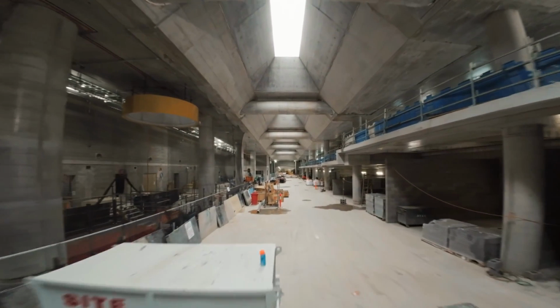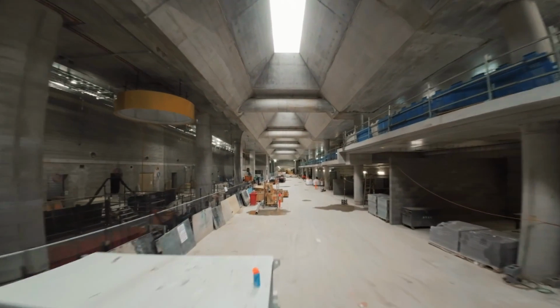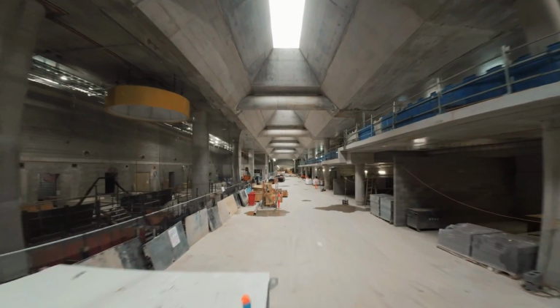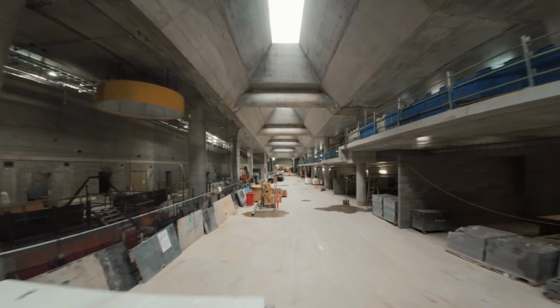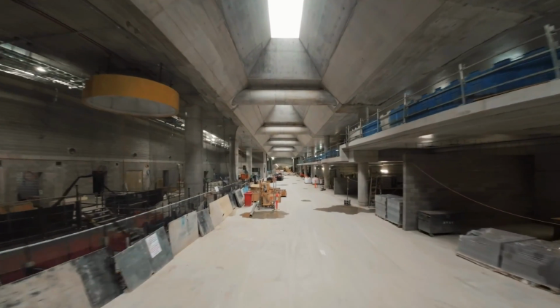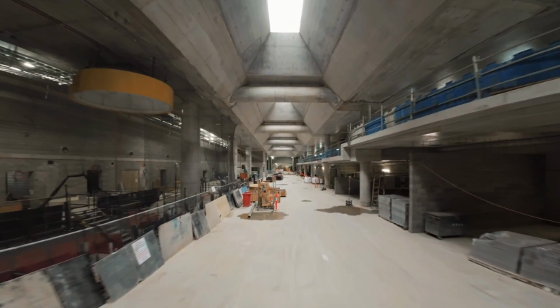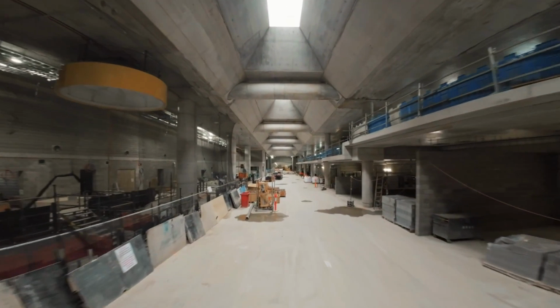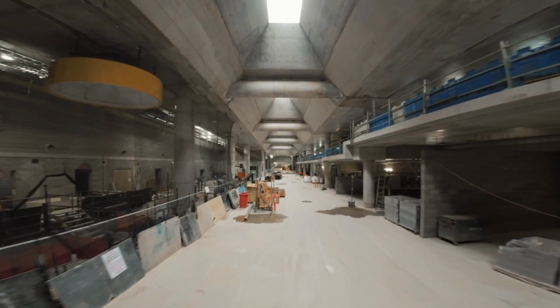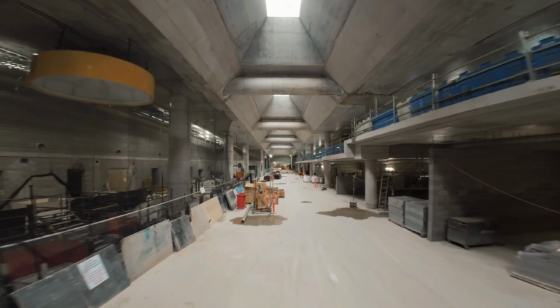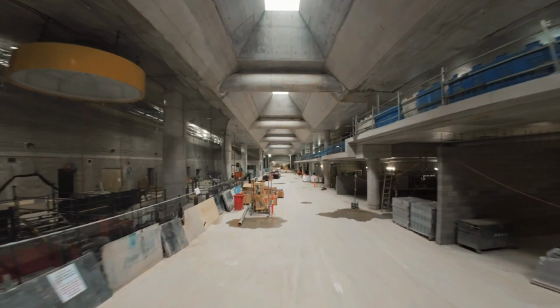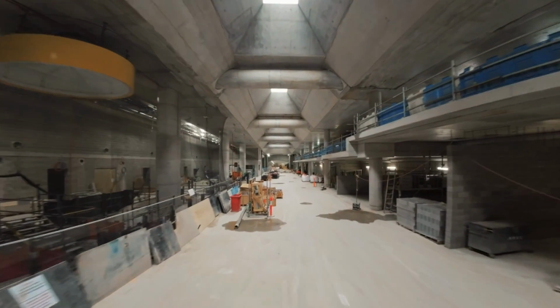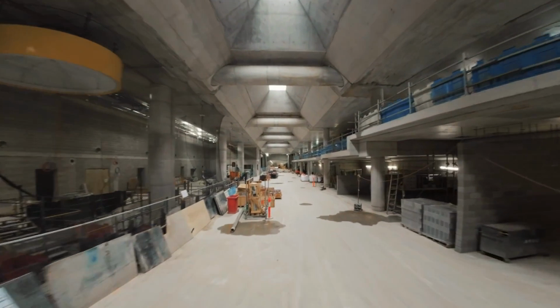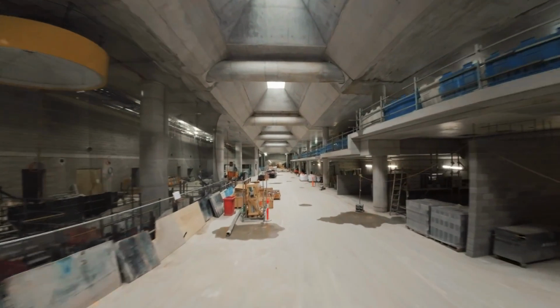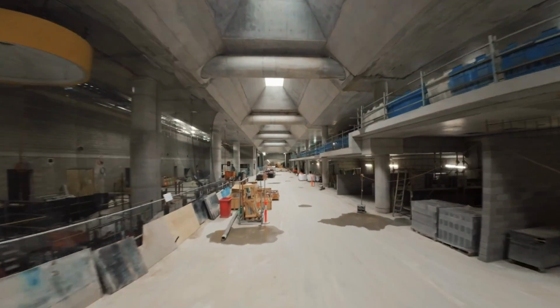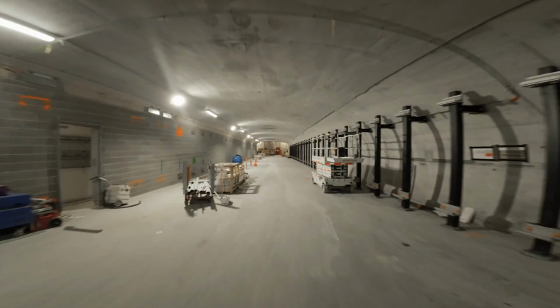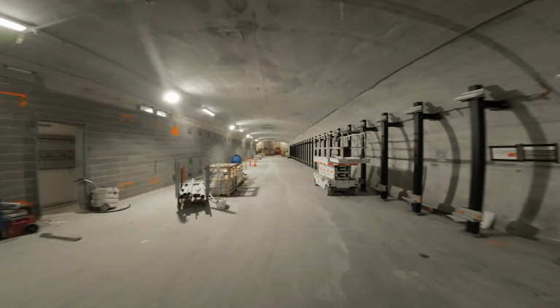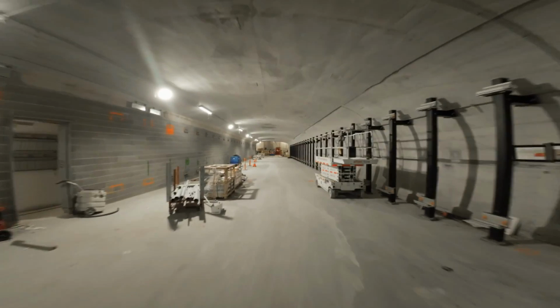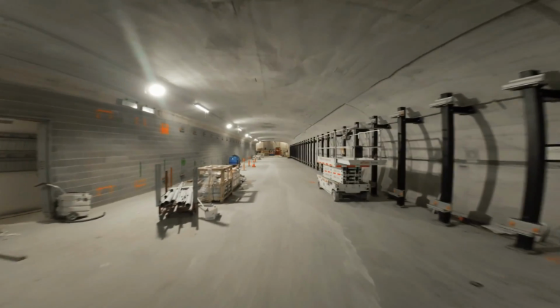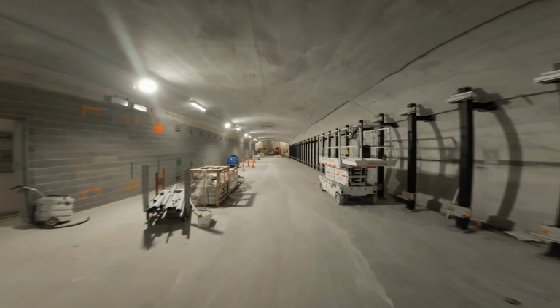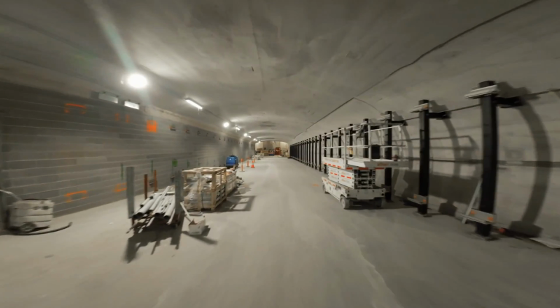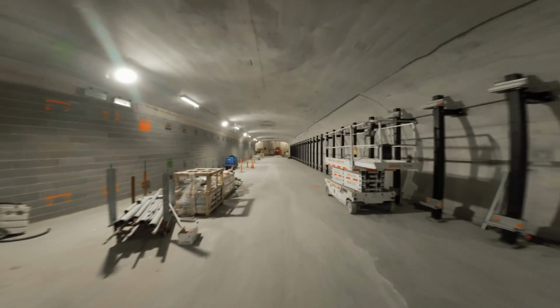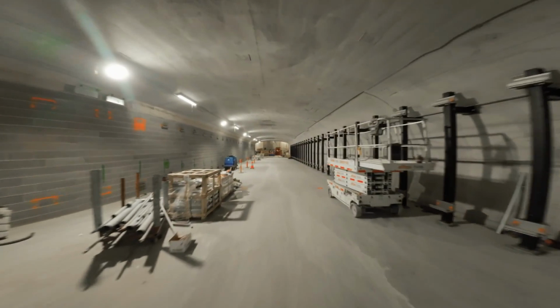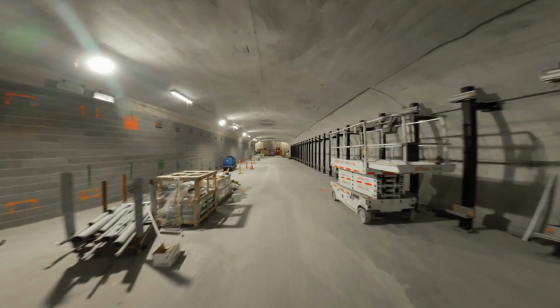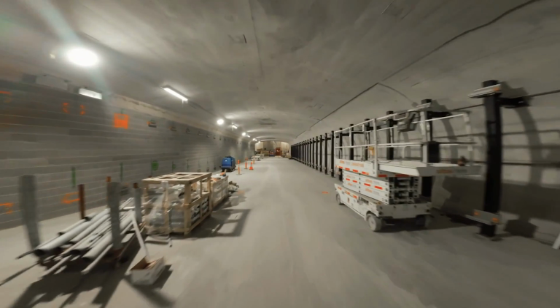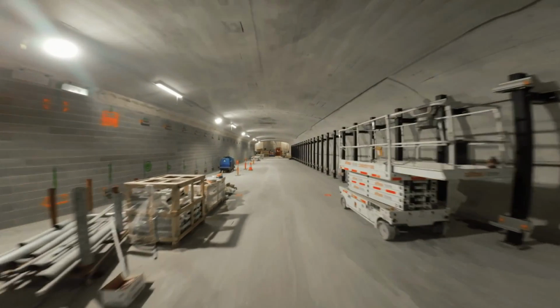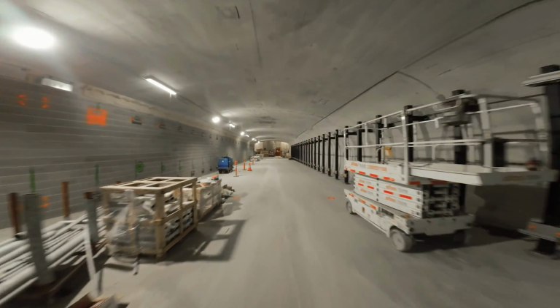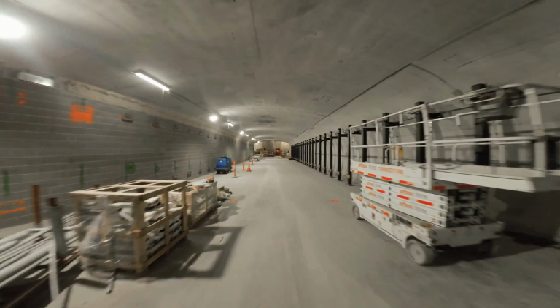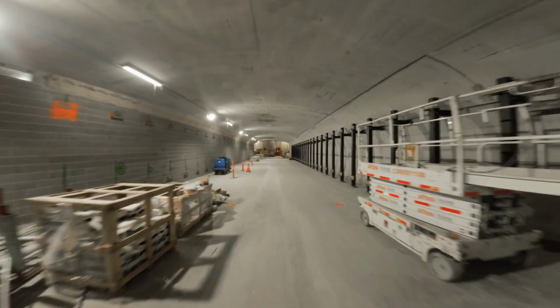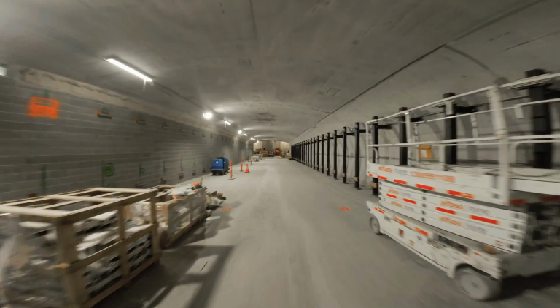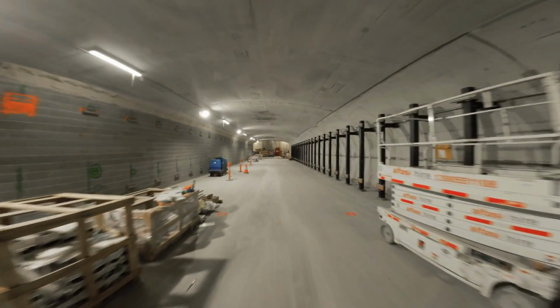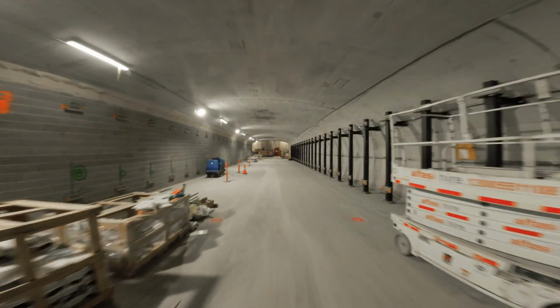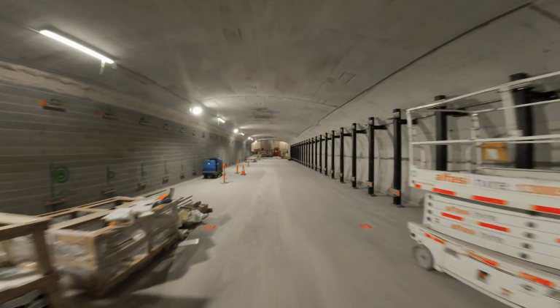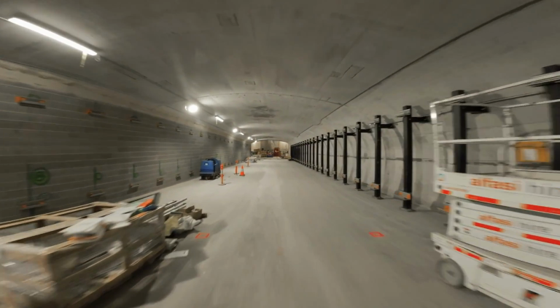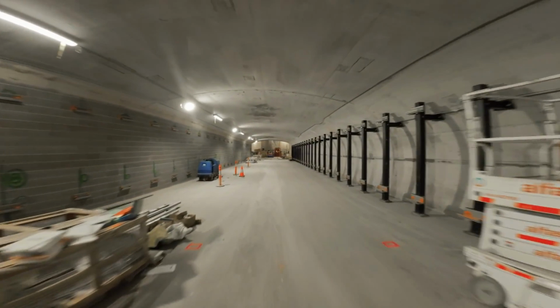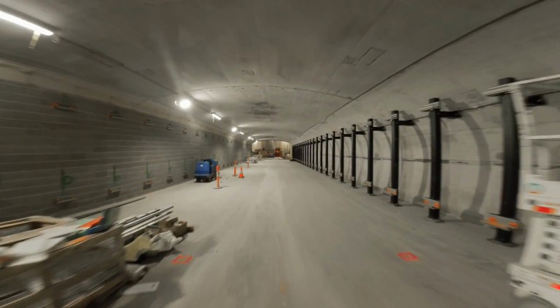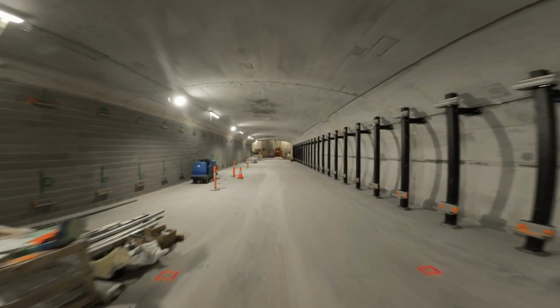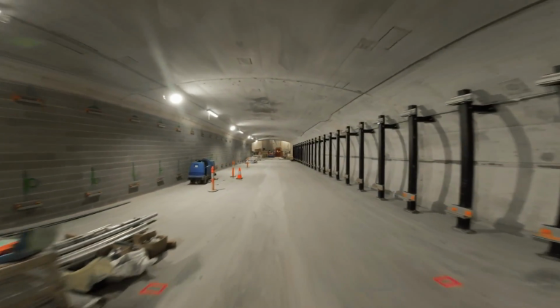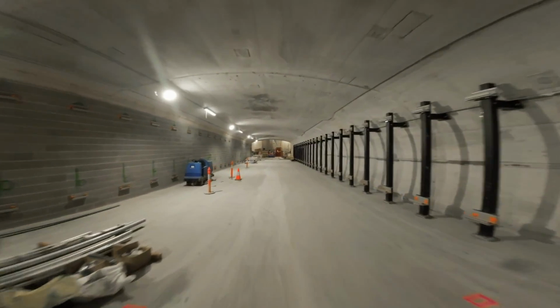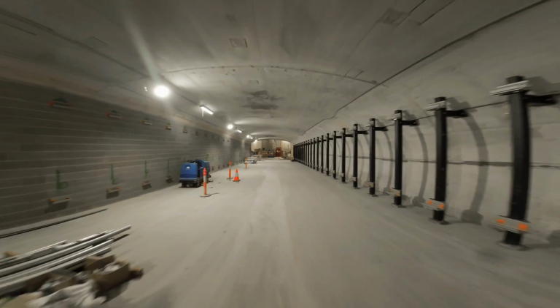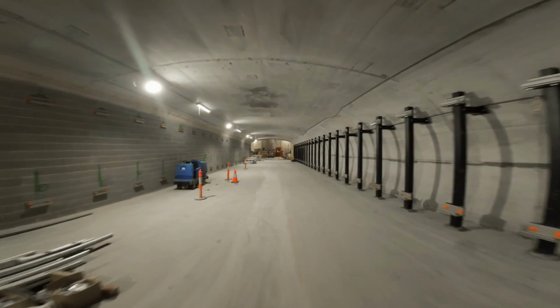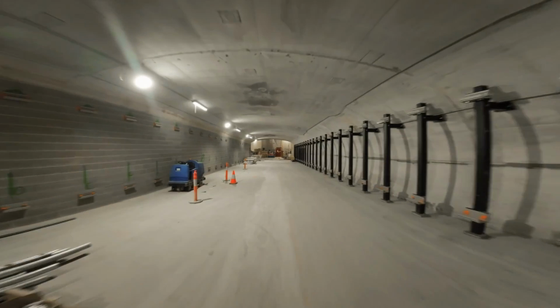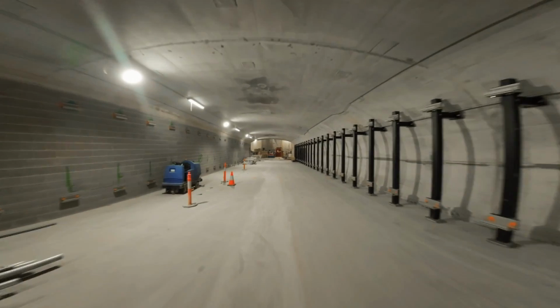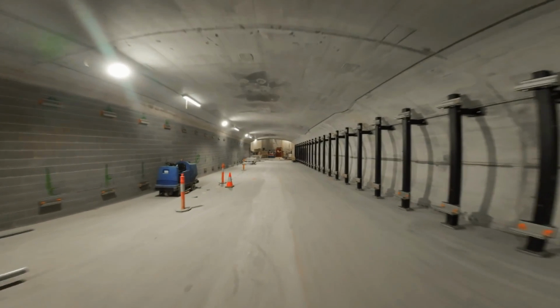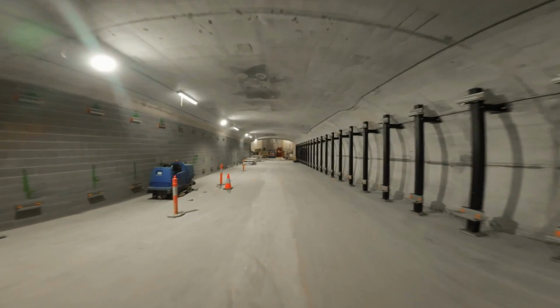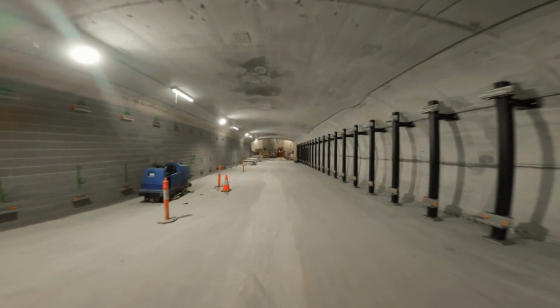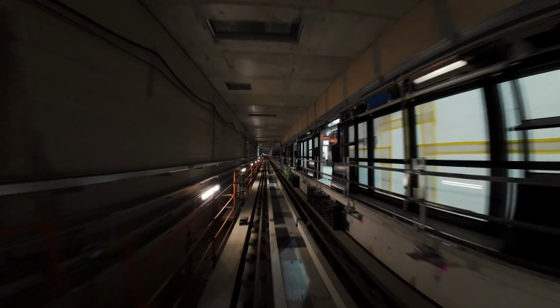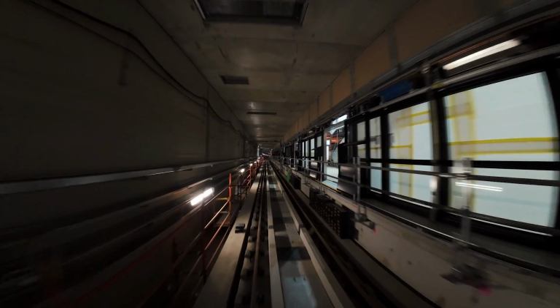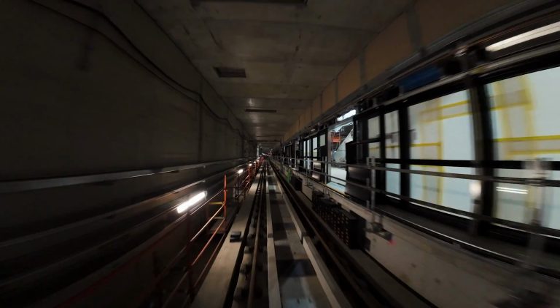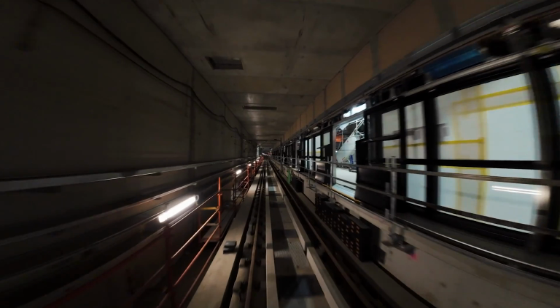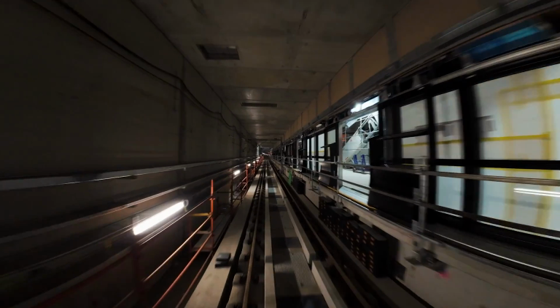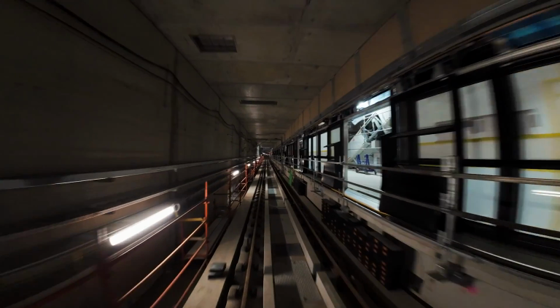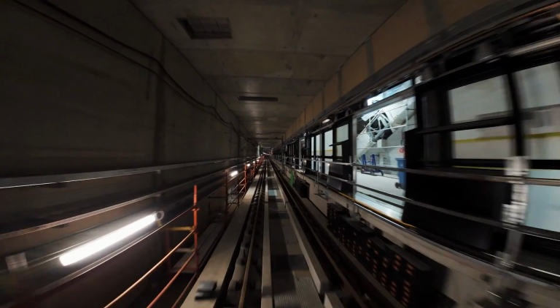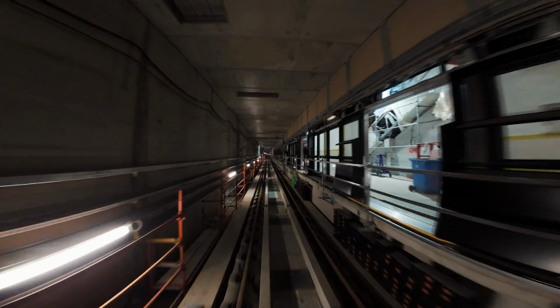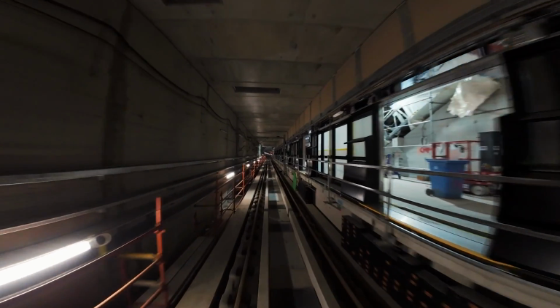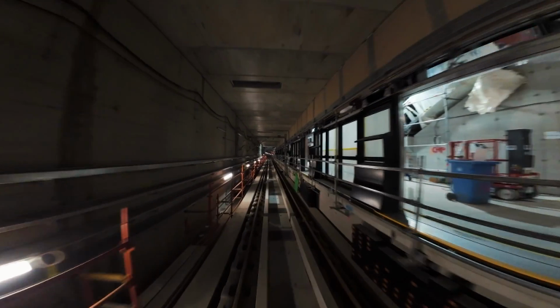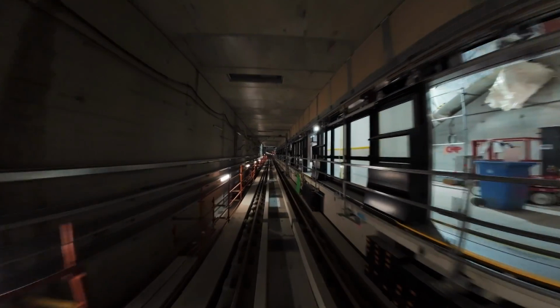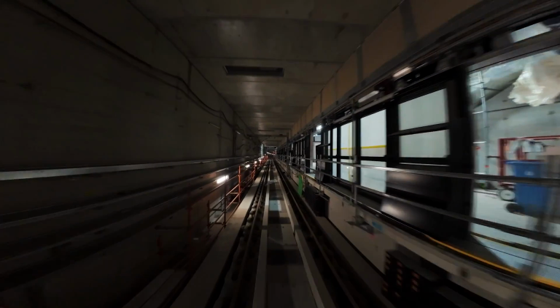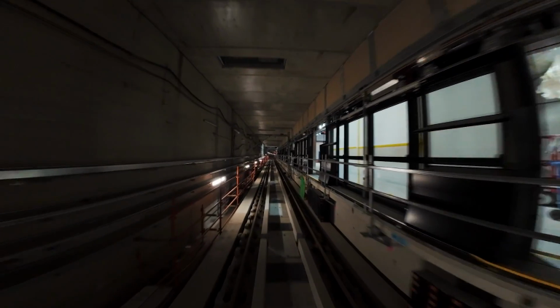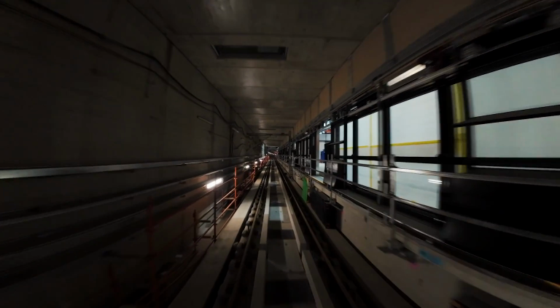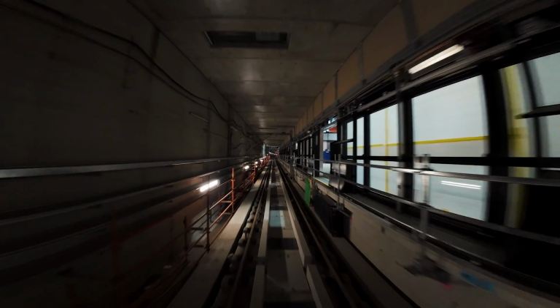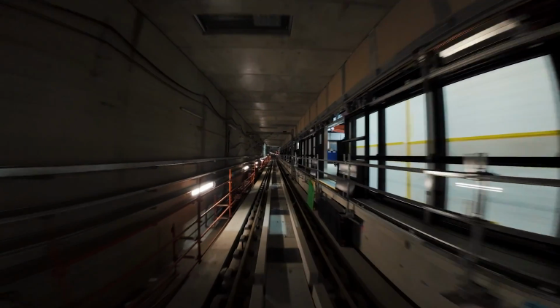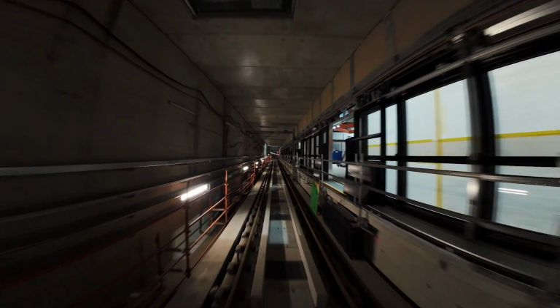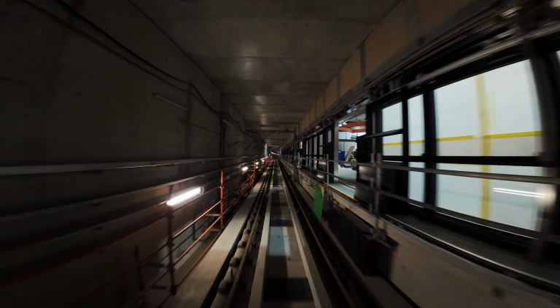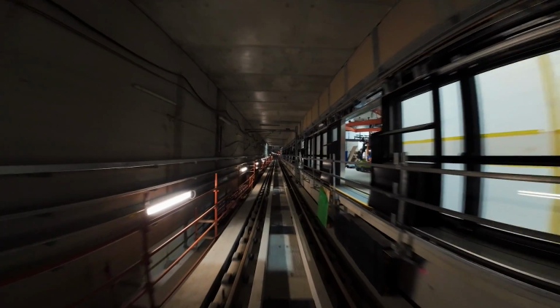As part of our commitment to sustainability, we're looking at new ways to bring innovative building practices to the Metro Tunnel Project.